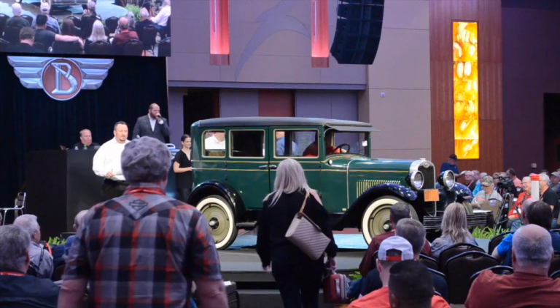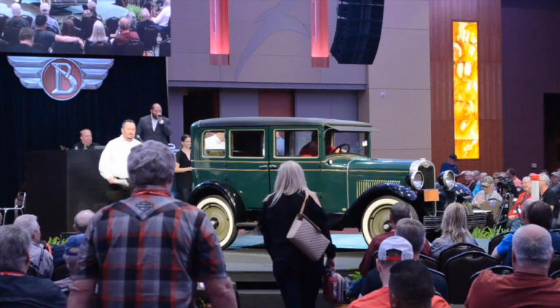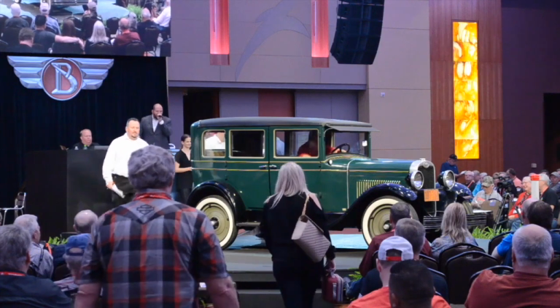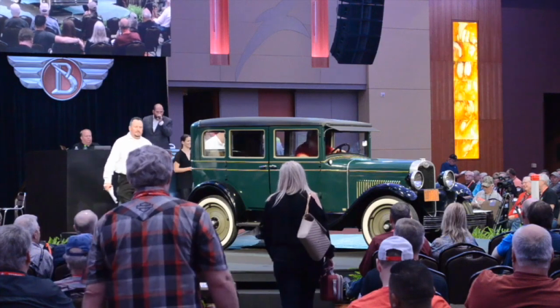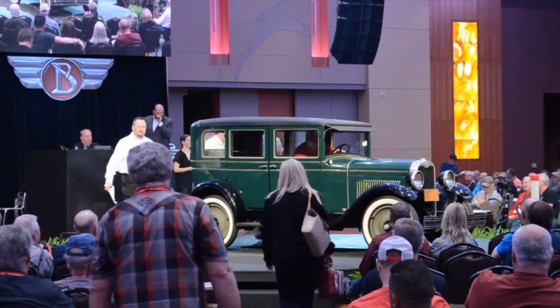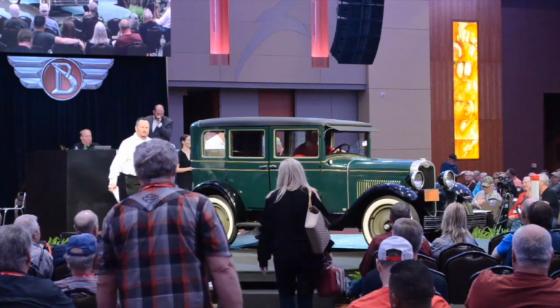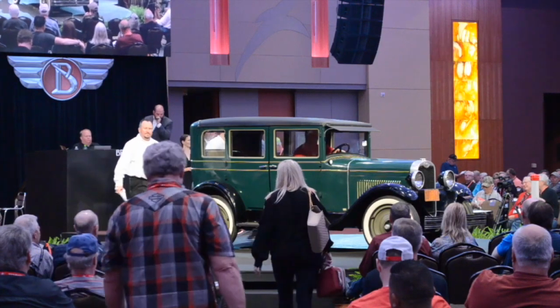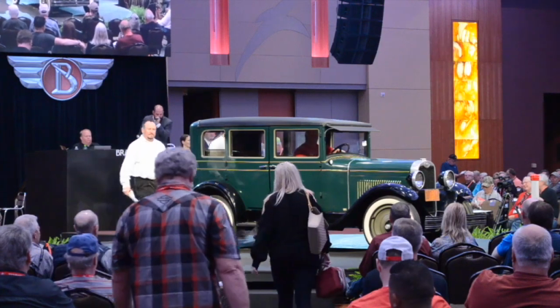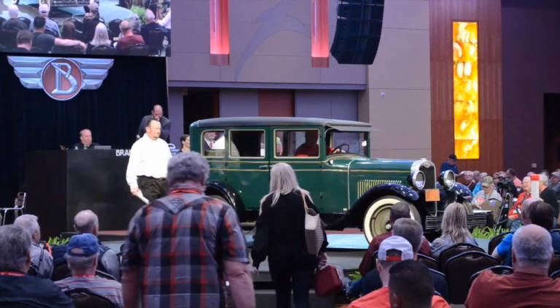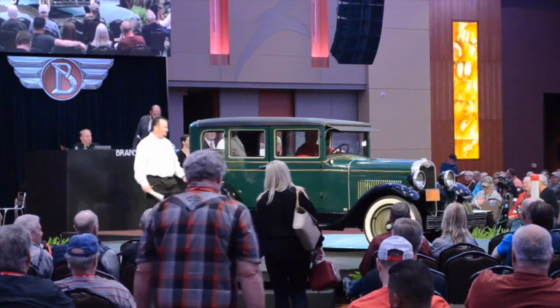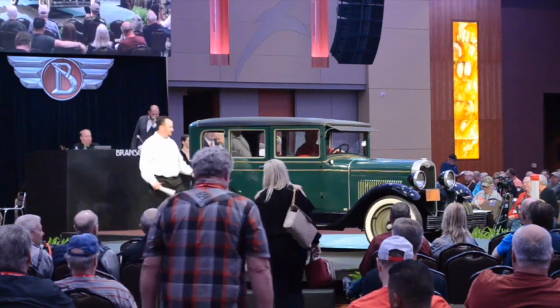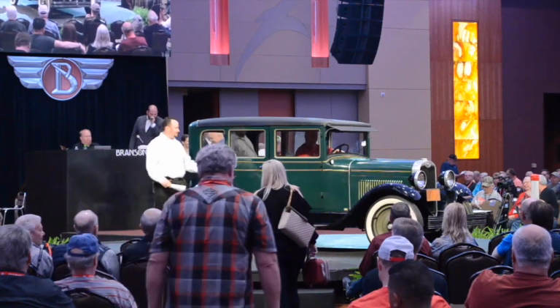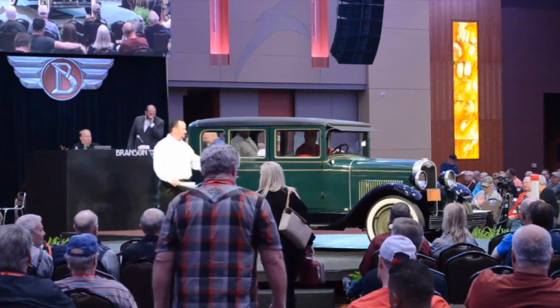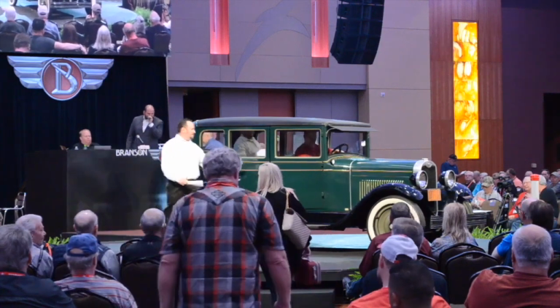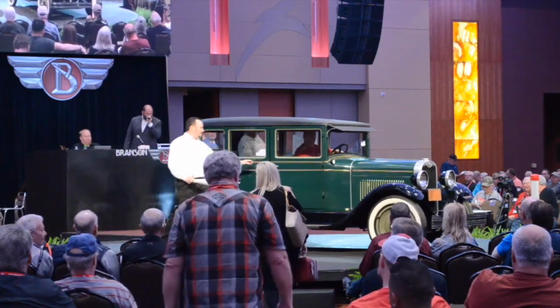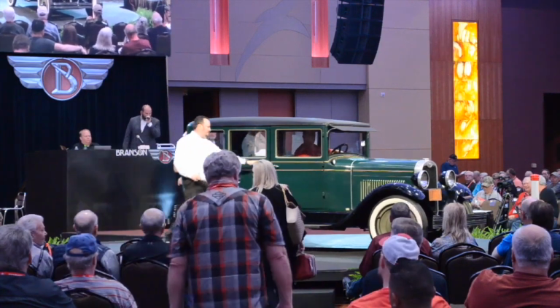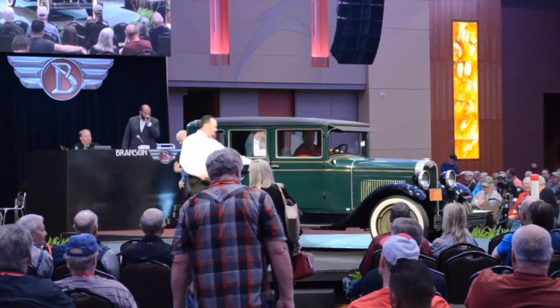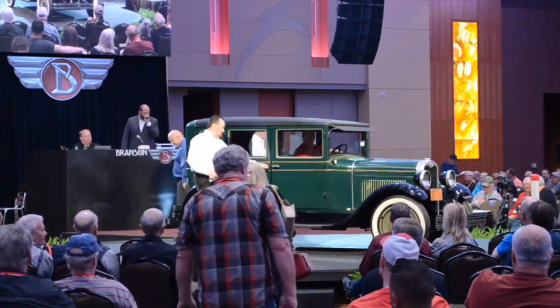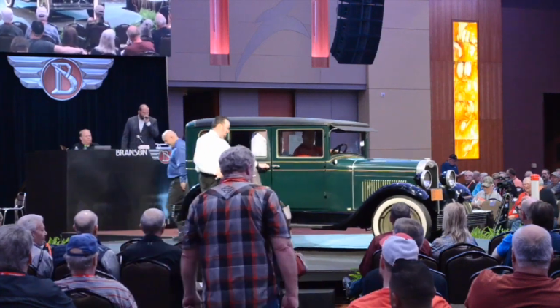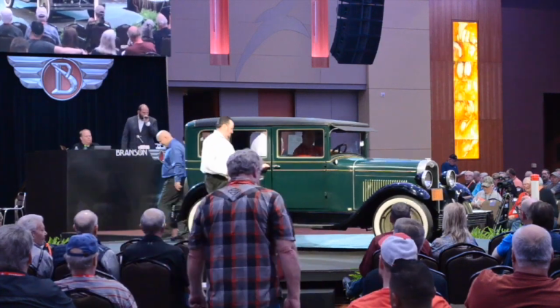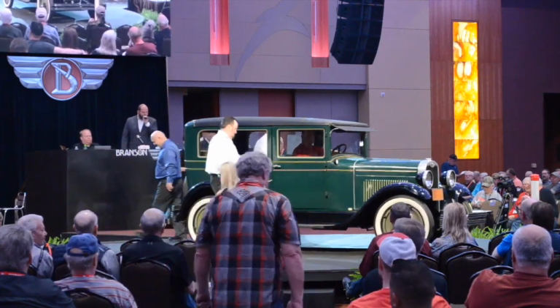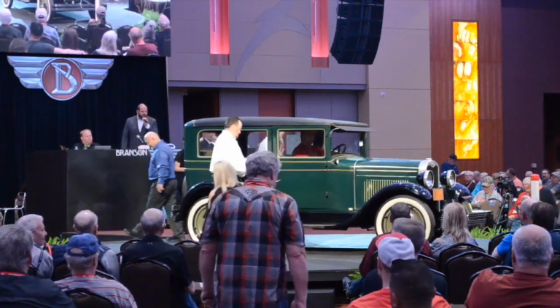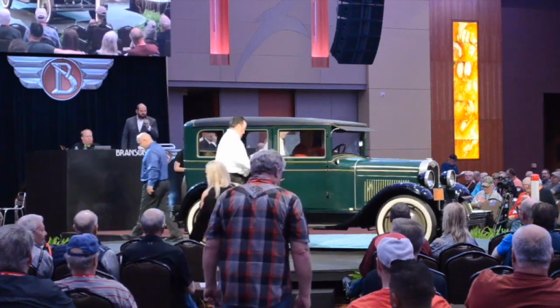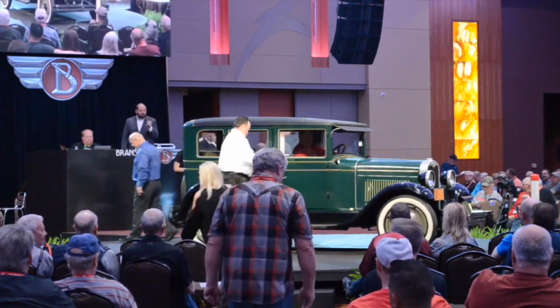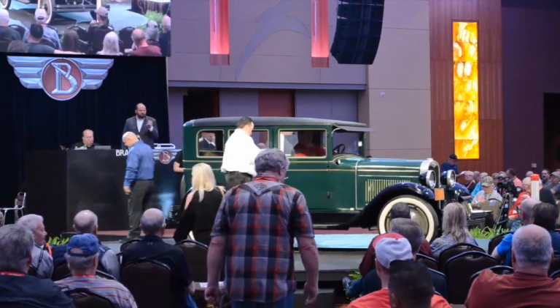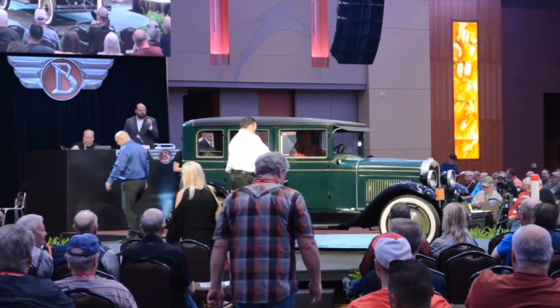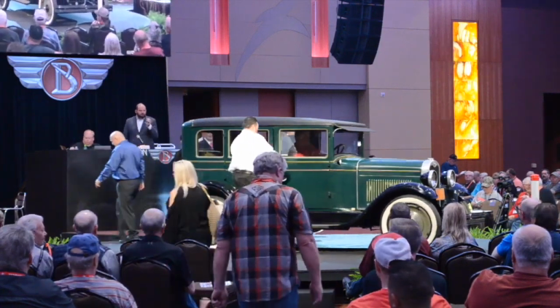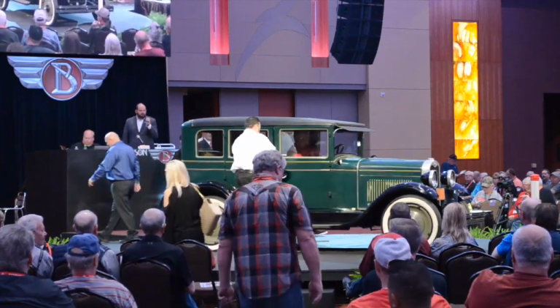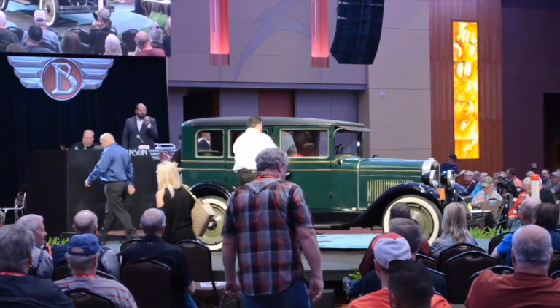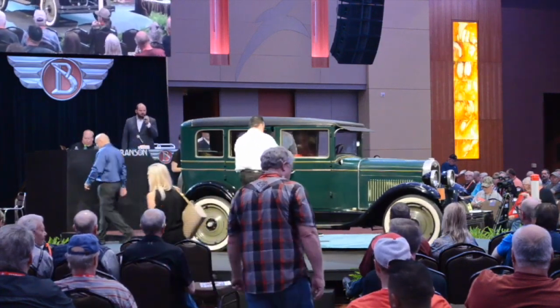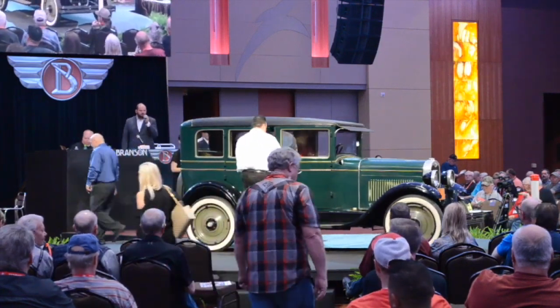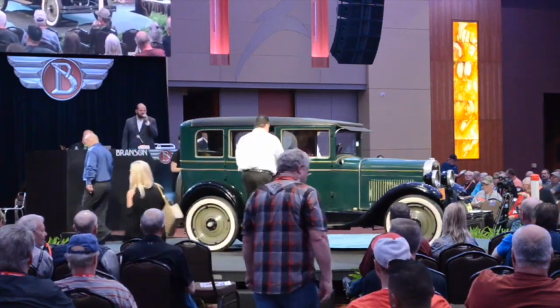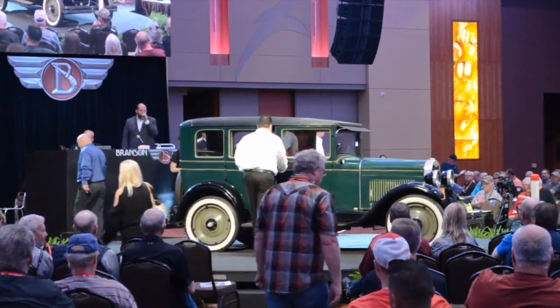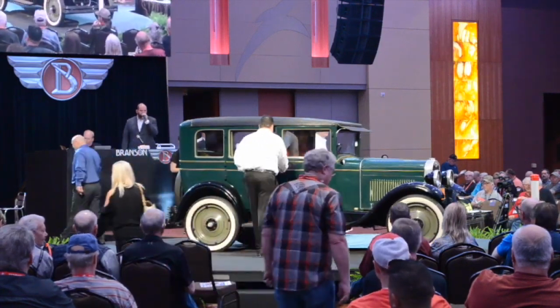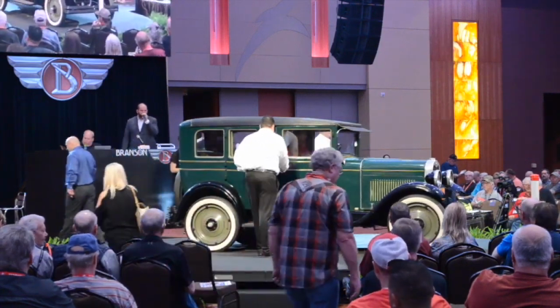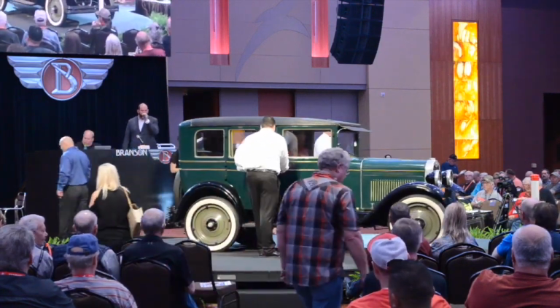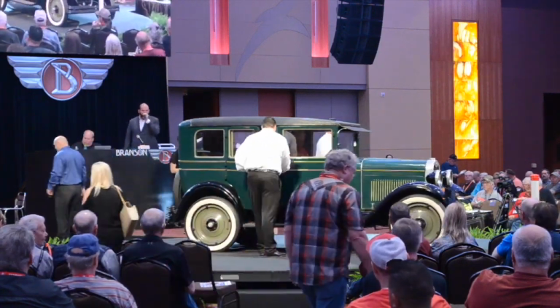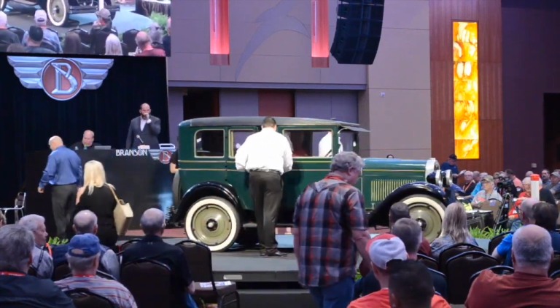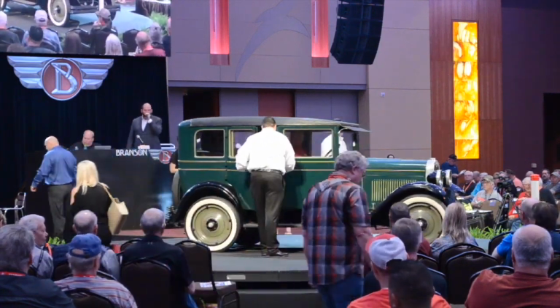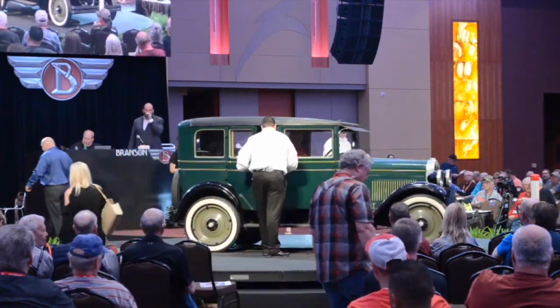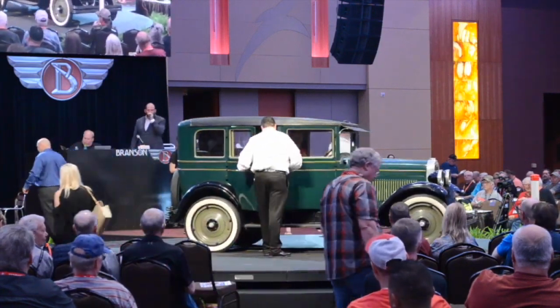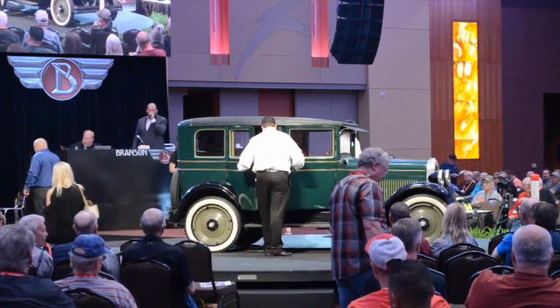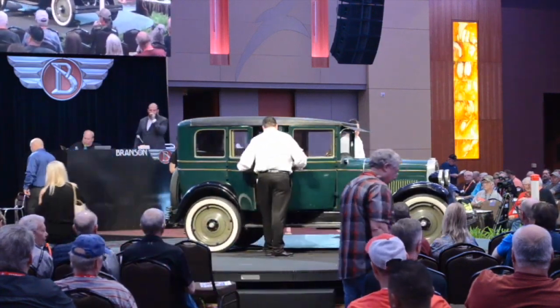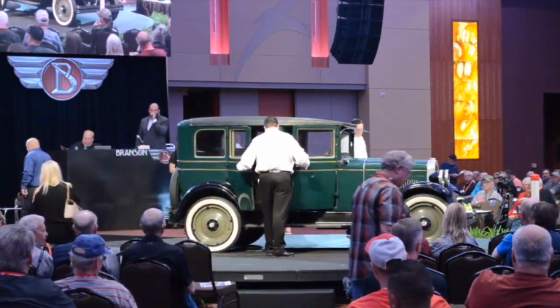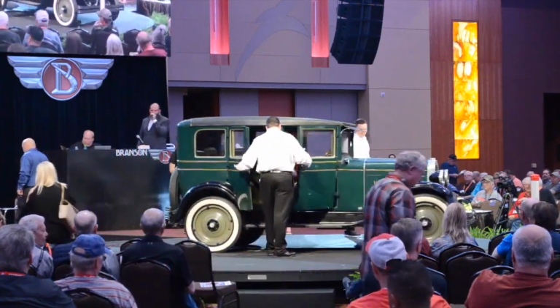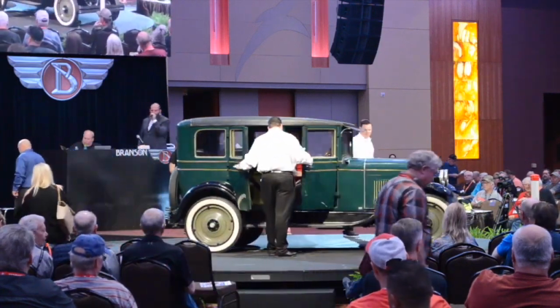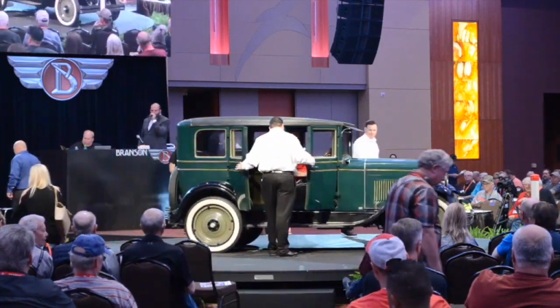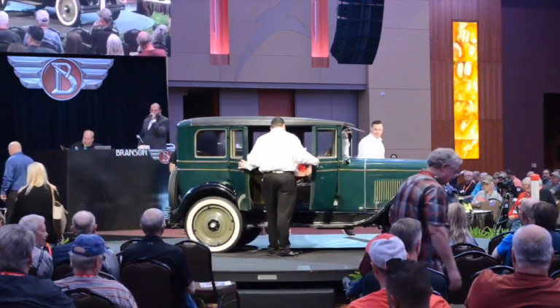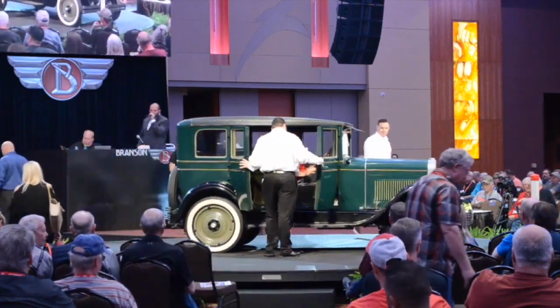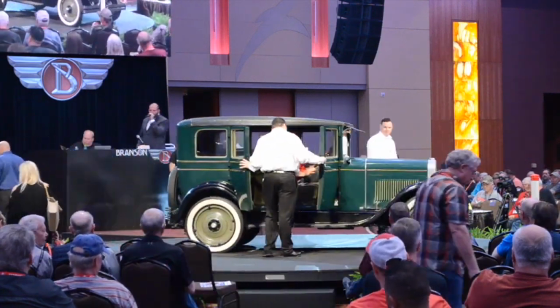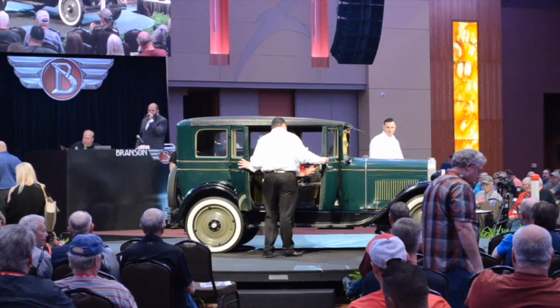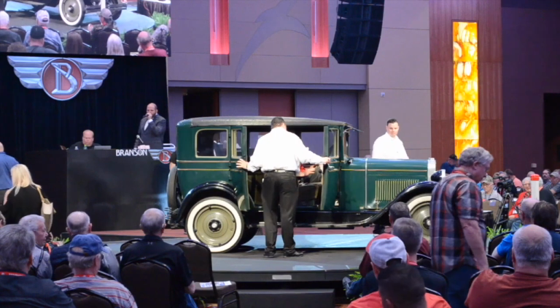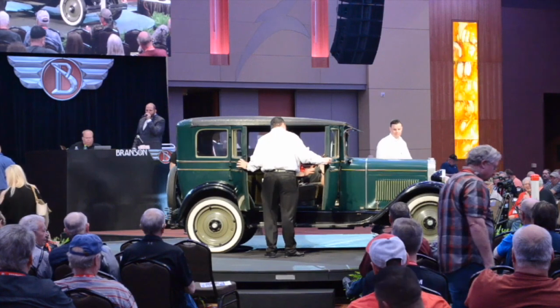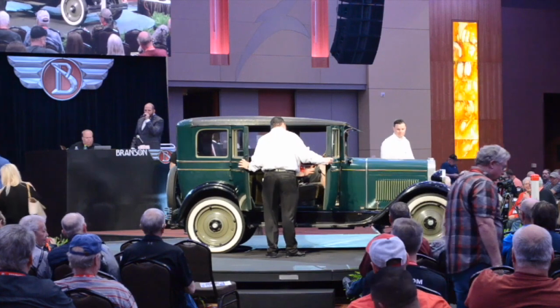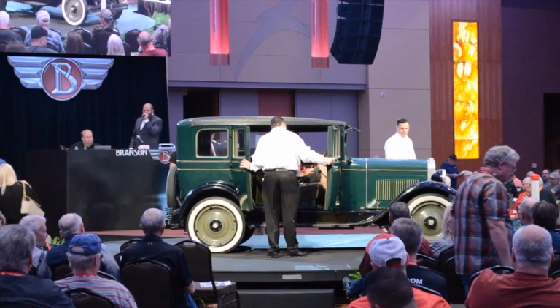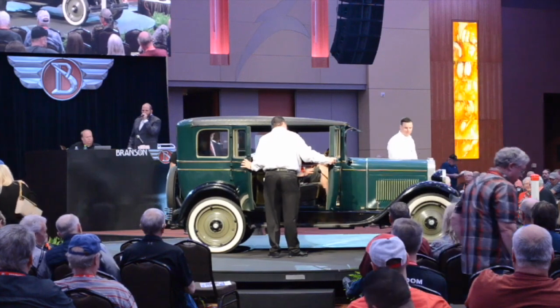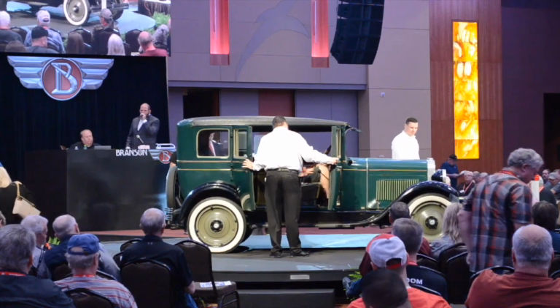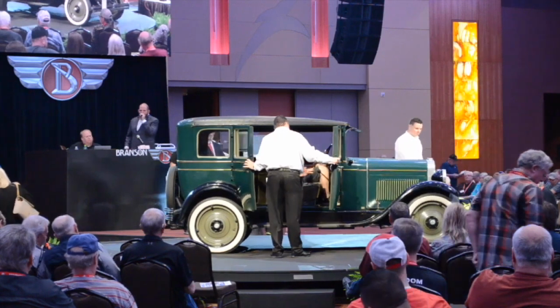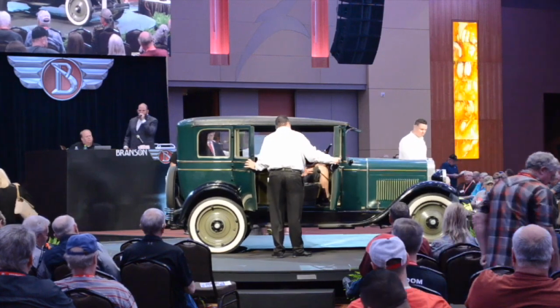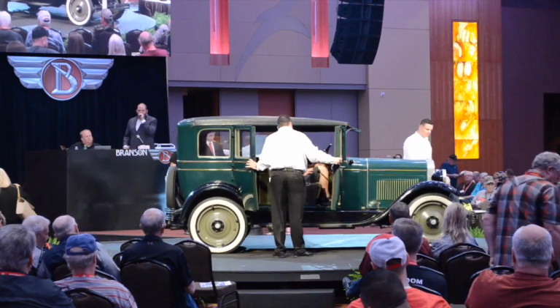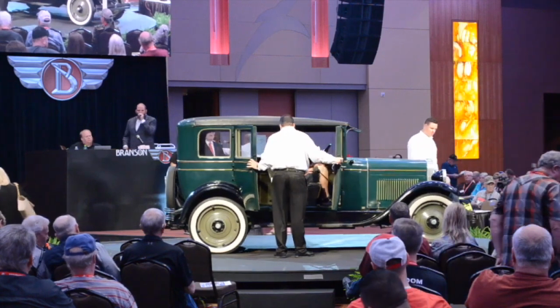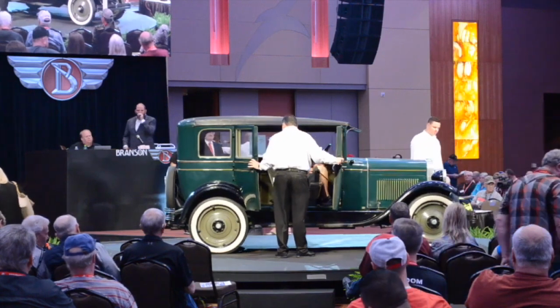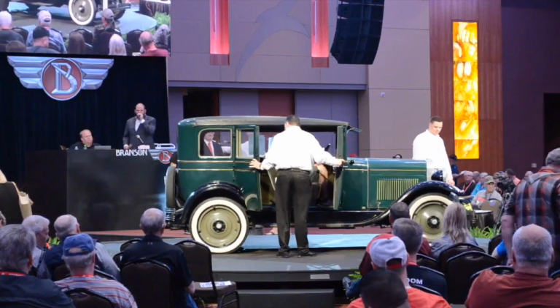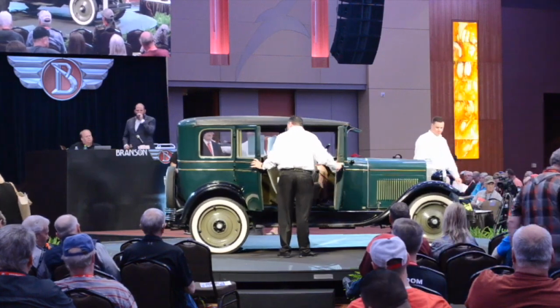Lot 502: the 1928 Chevrolet National four-door sedan.